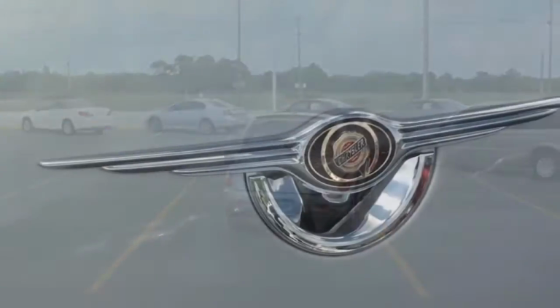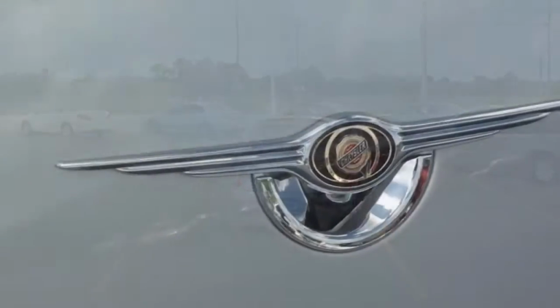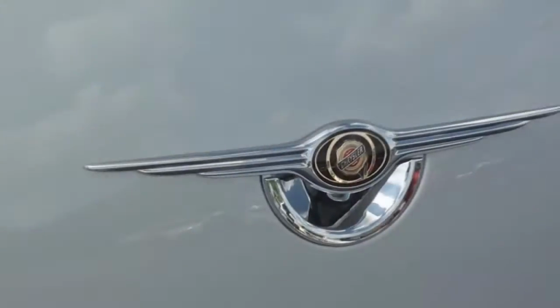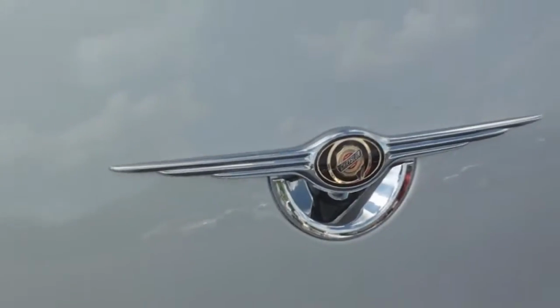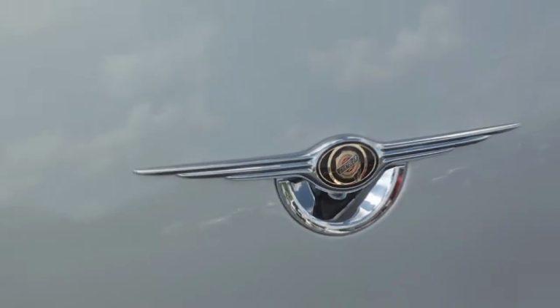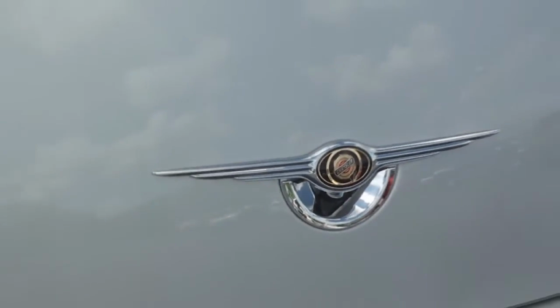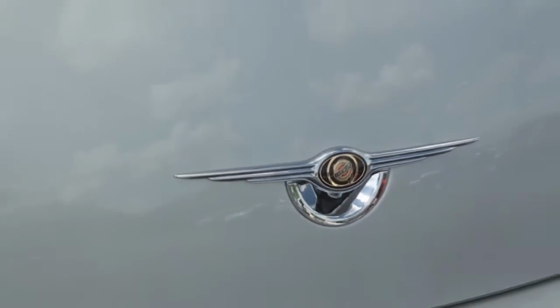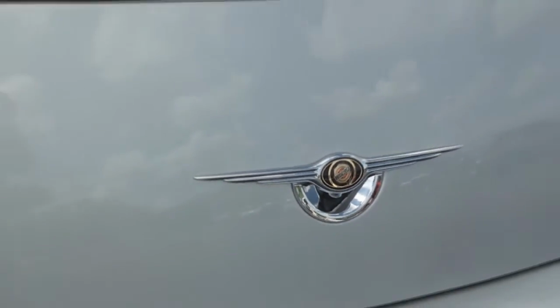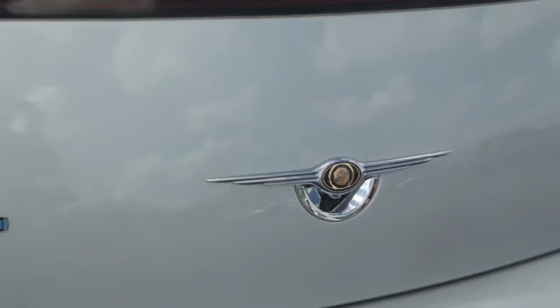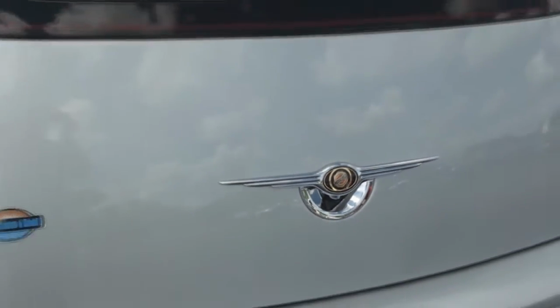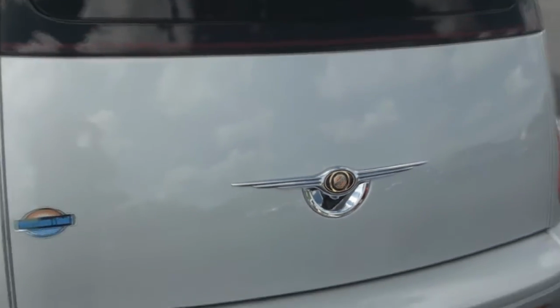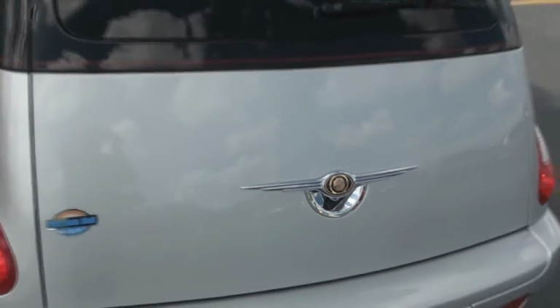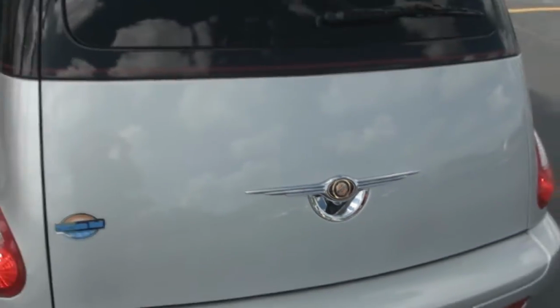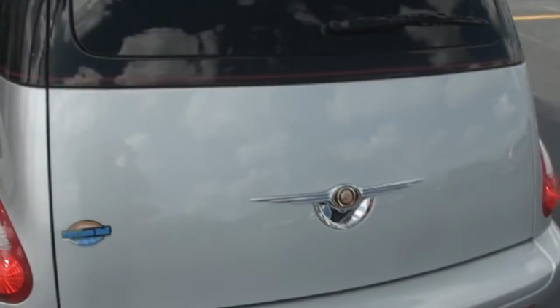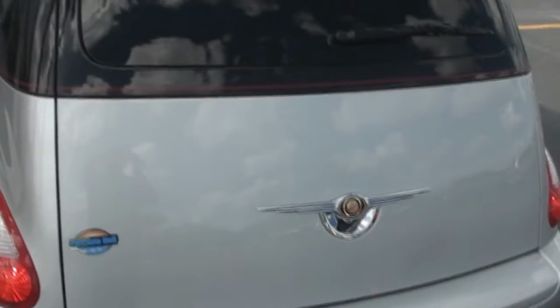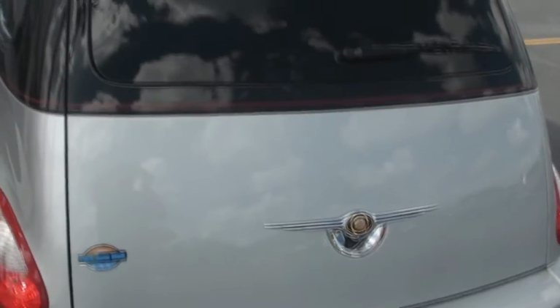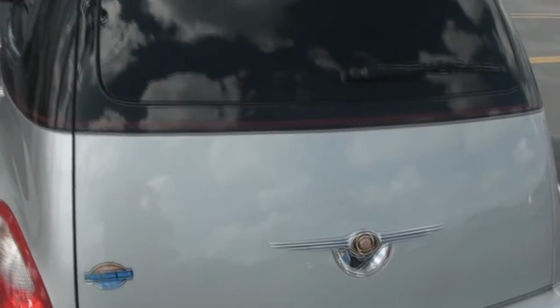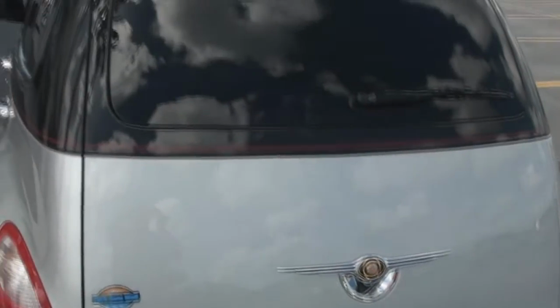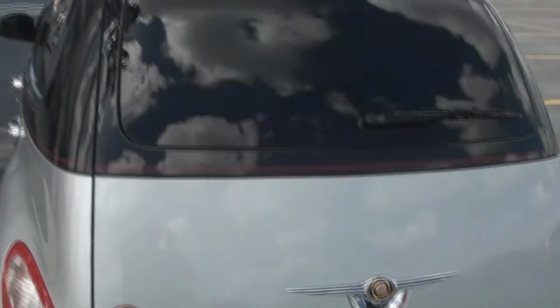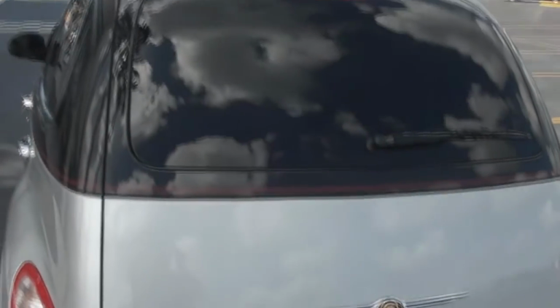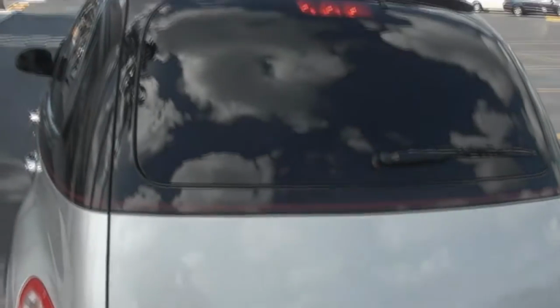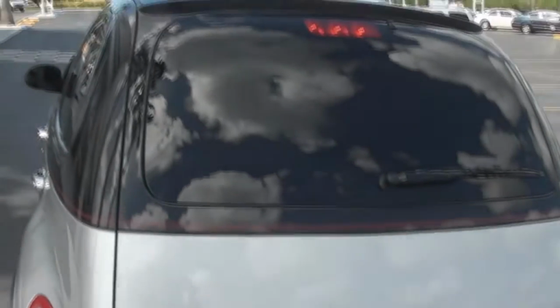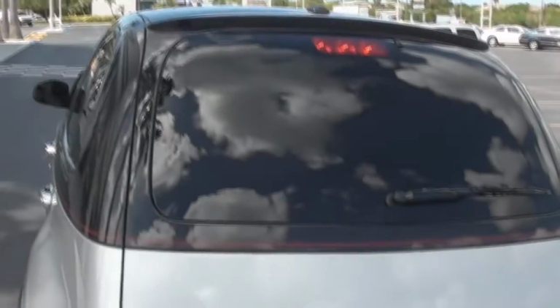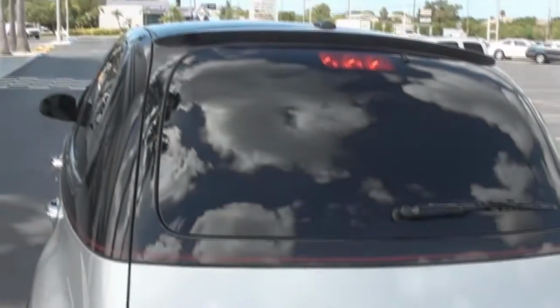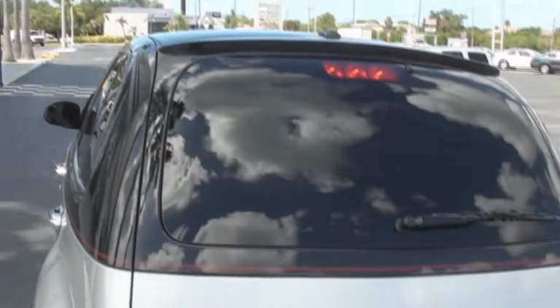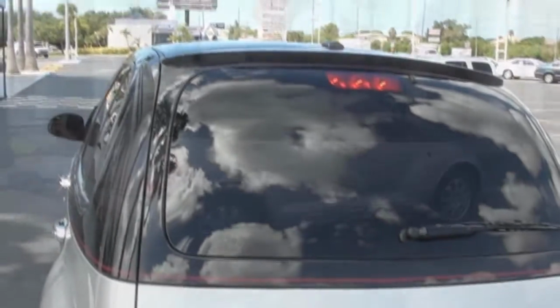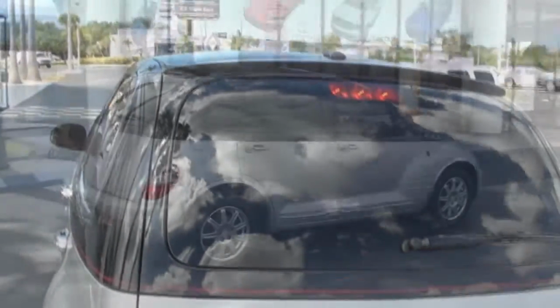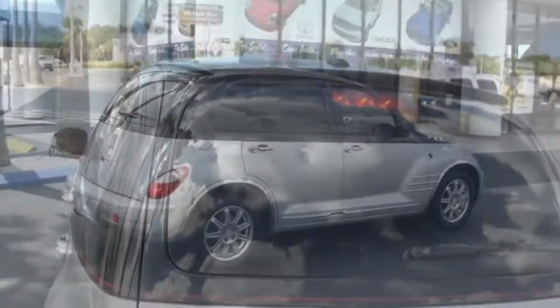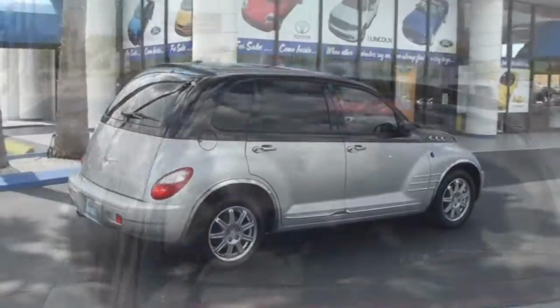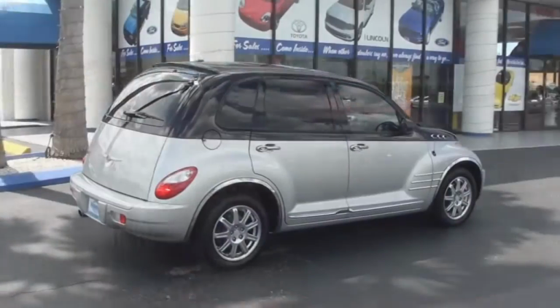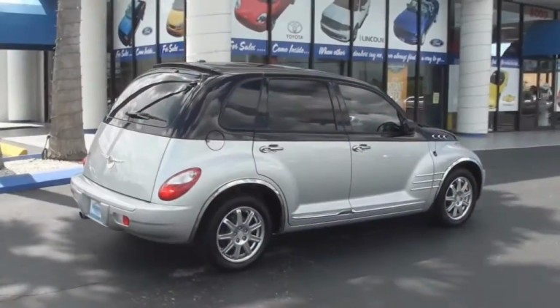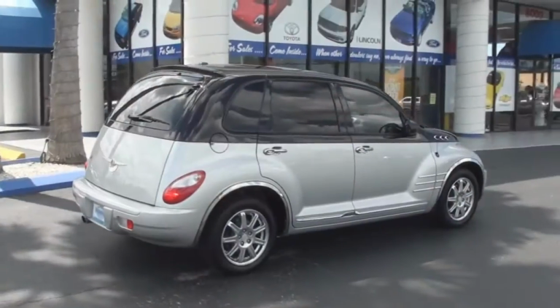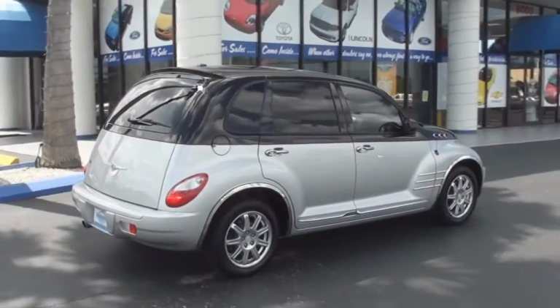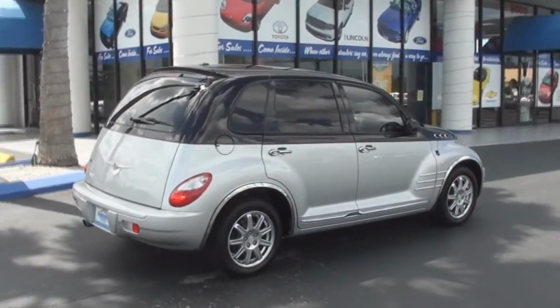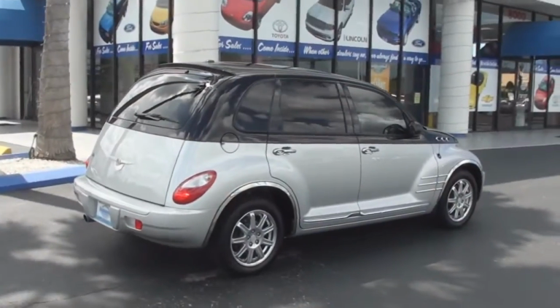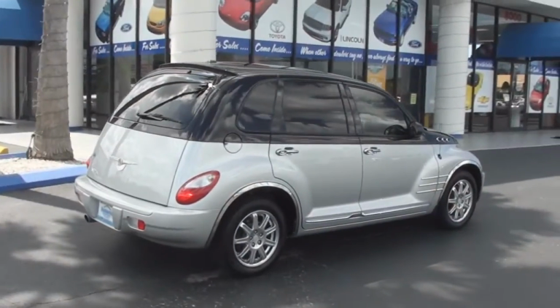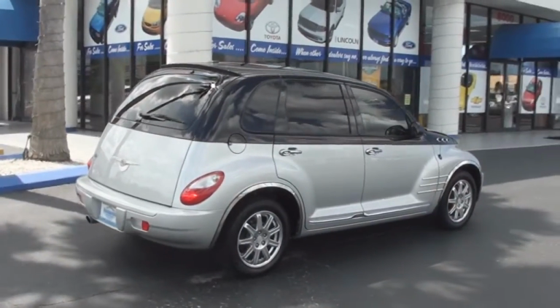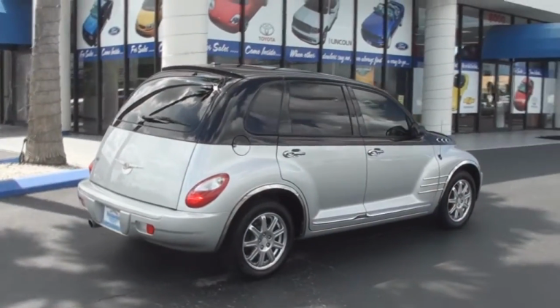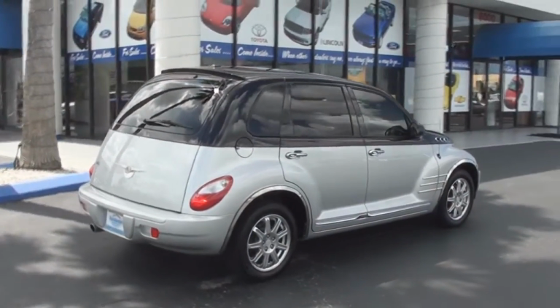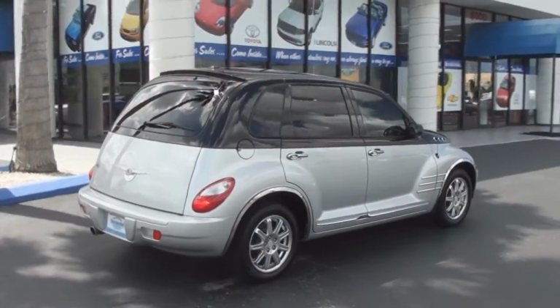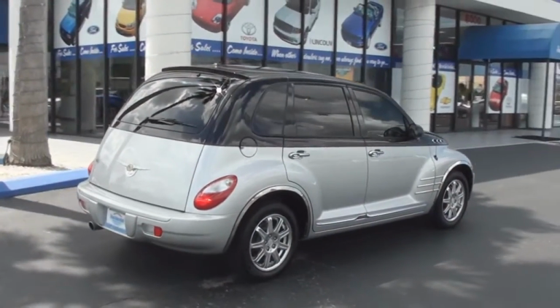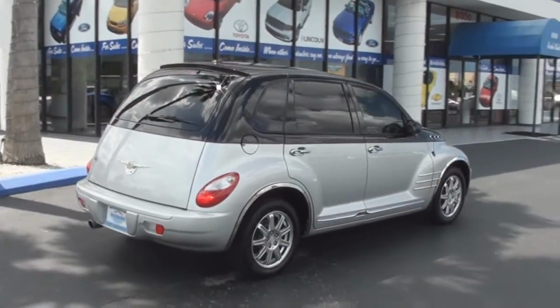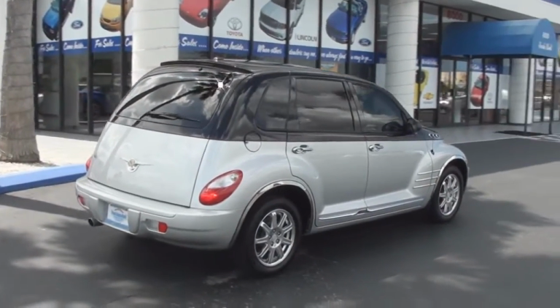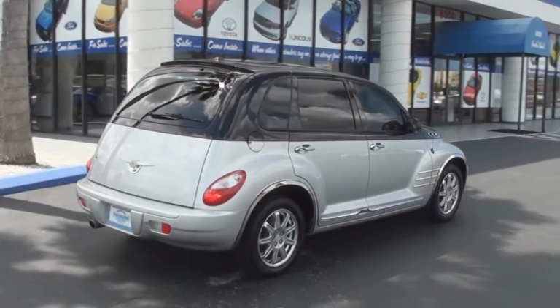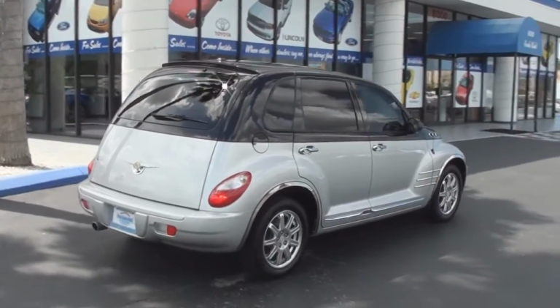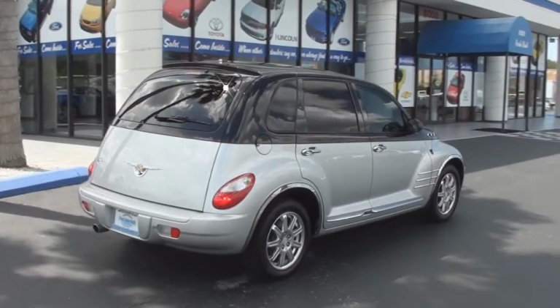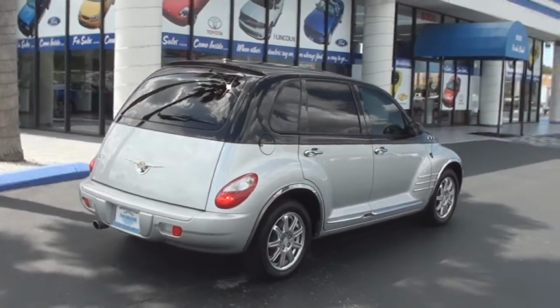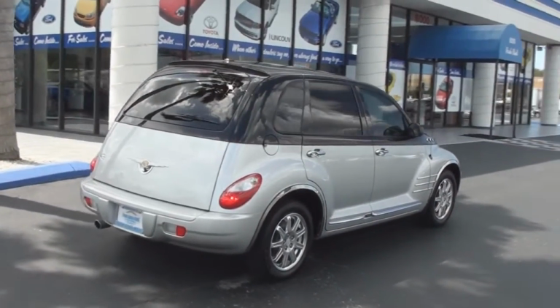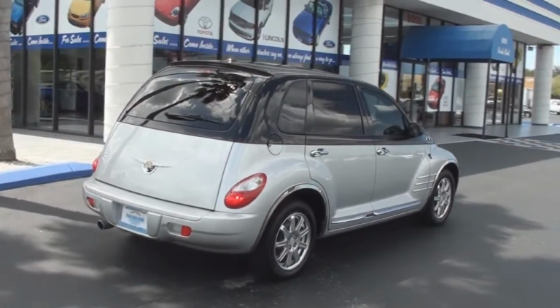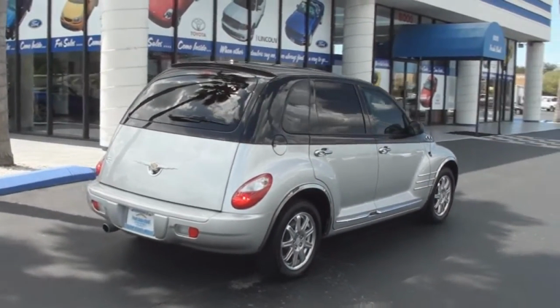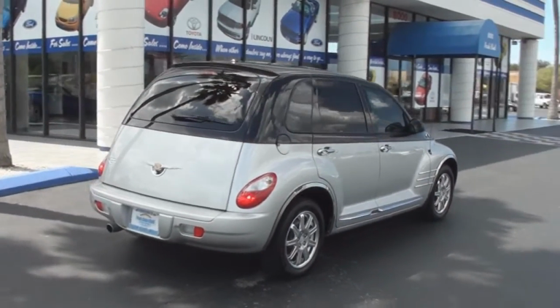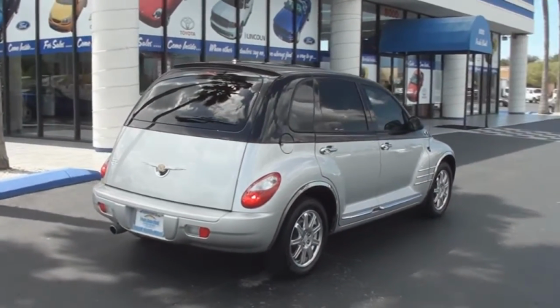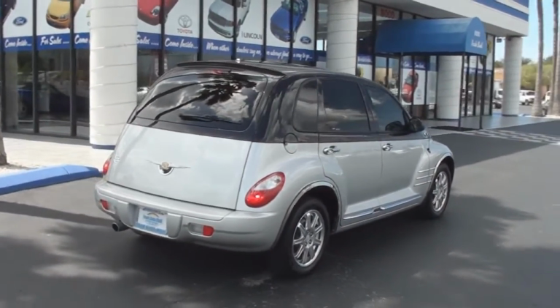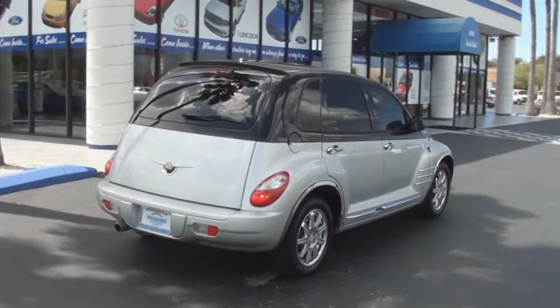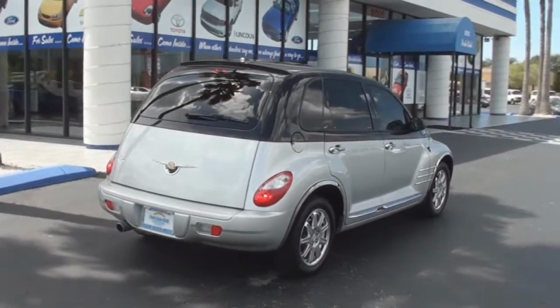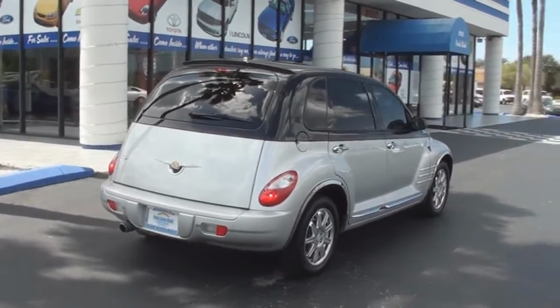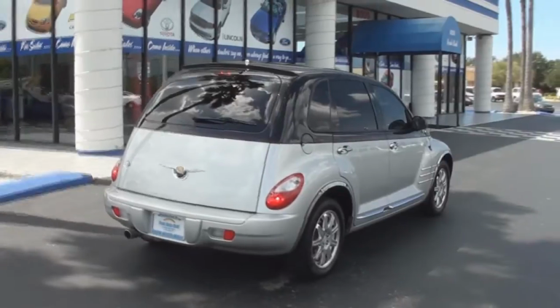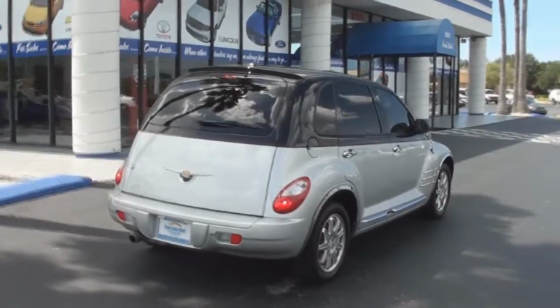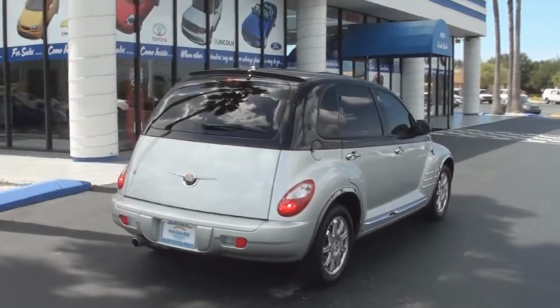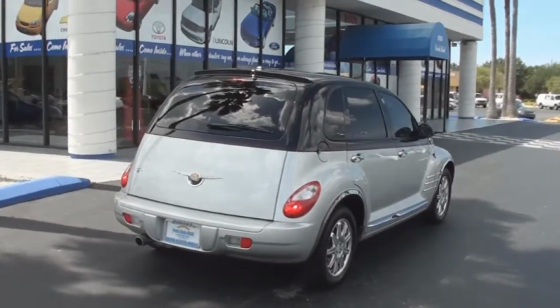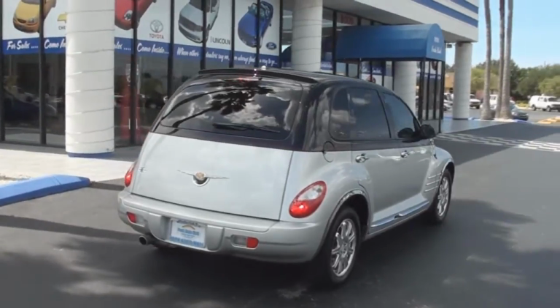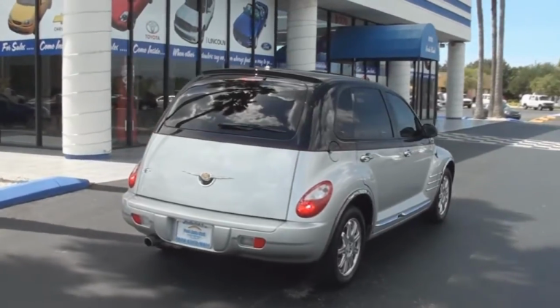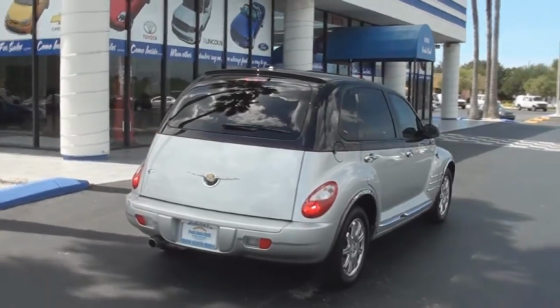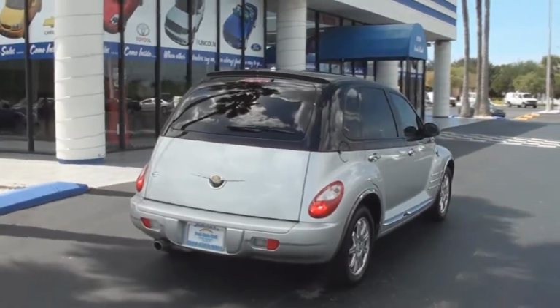You can also jam out to this vehicle's four-speaker AM FM CD MP3 player with auxiliary jack, and it is Sirius satellite ready.